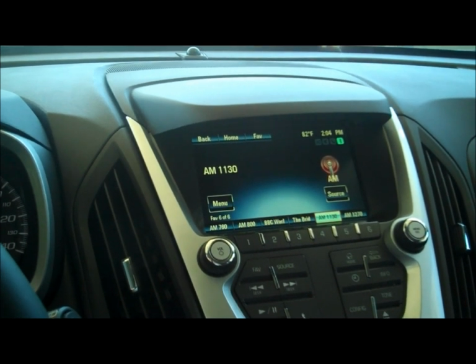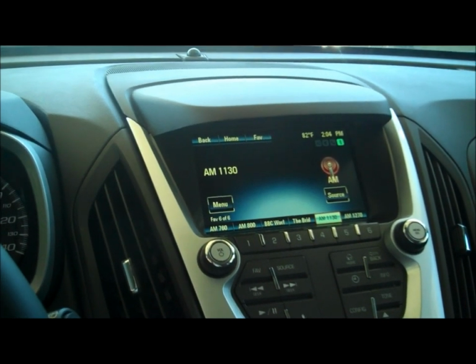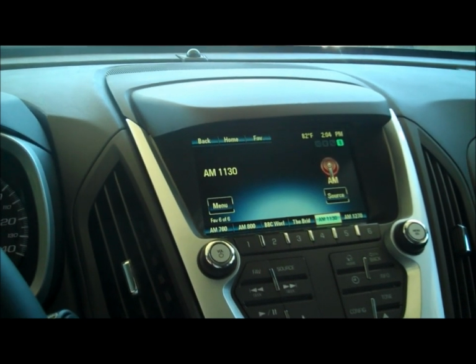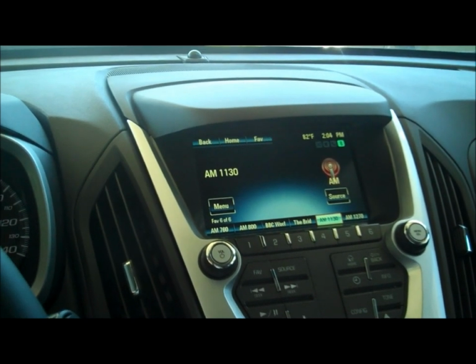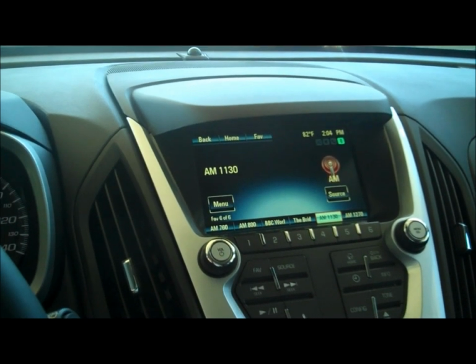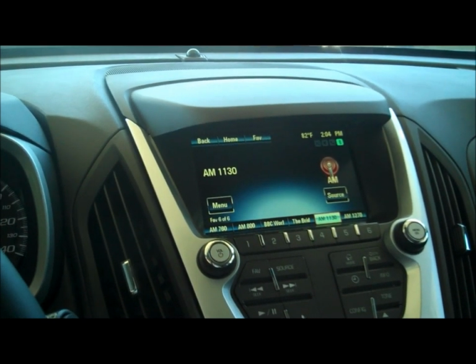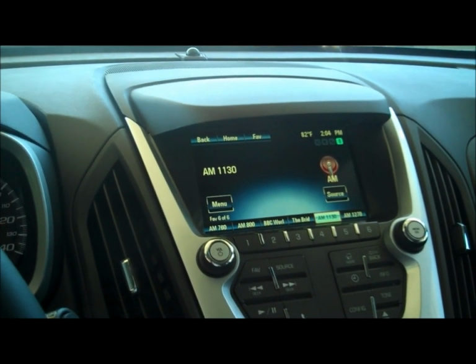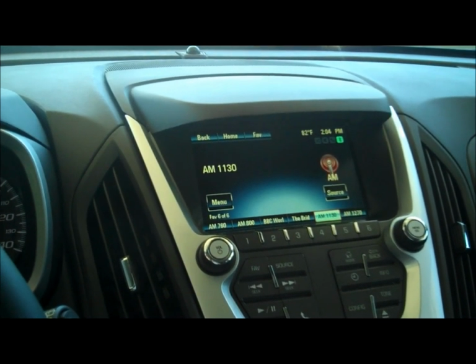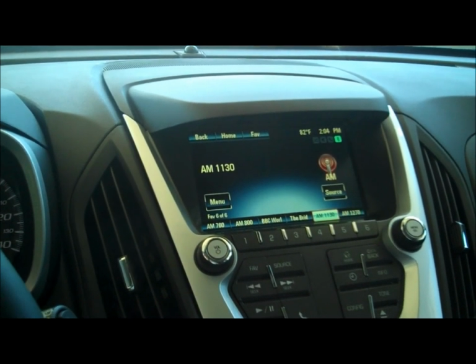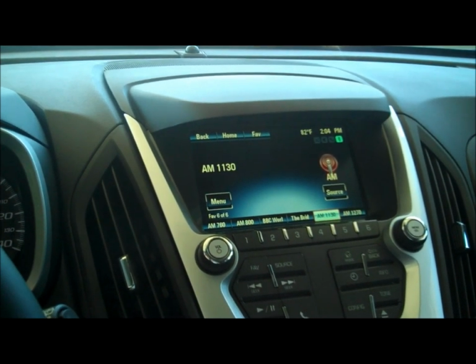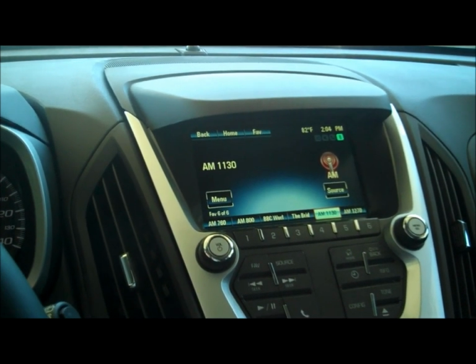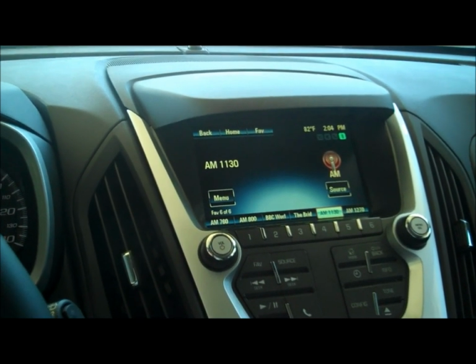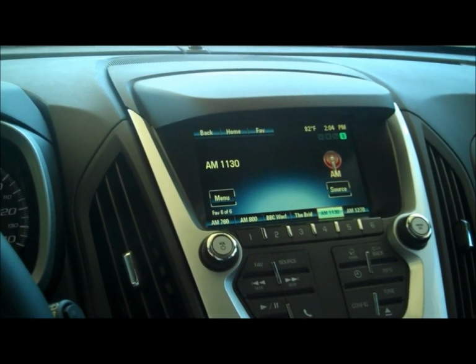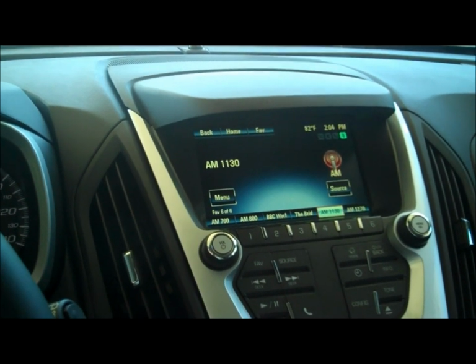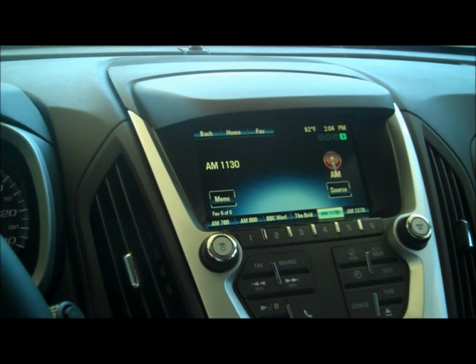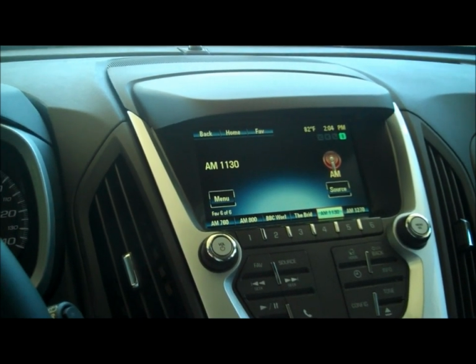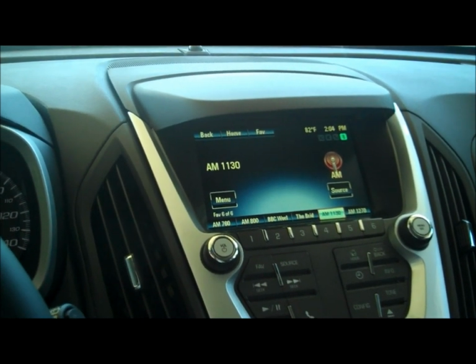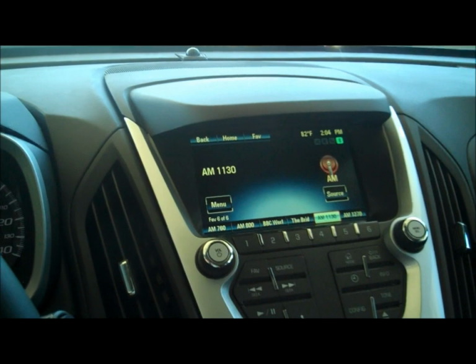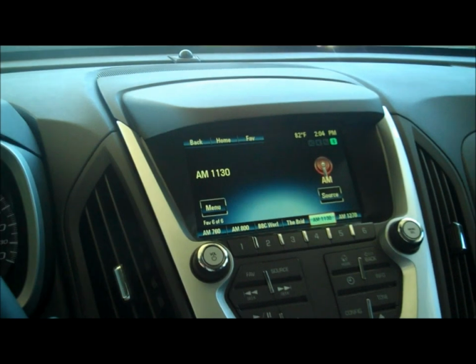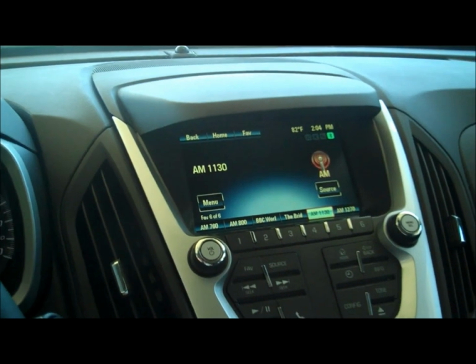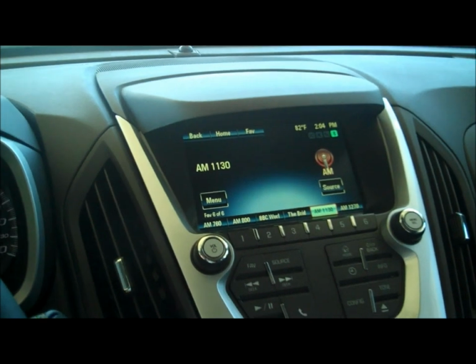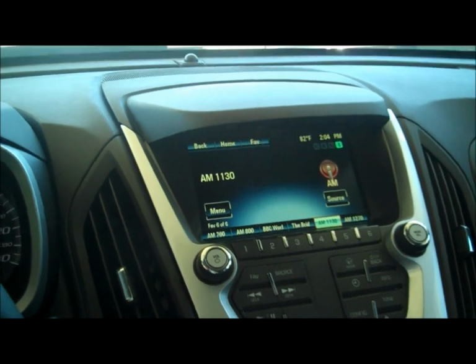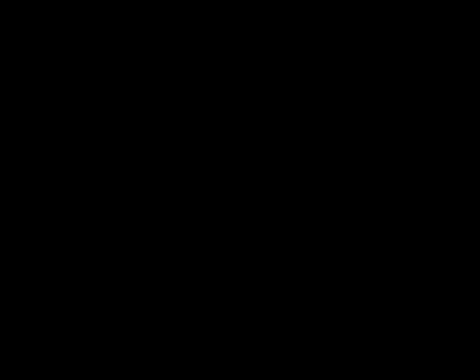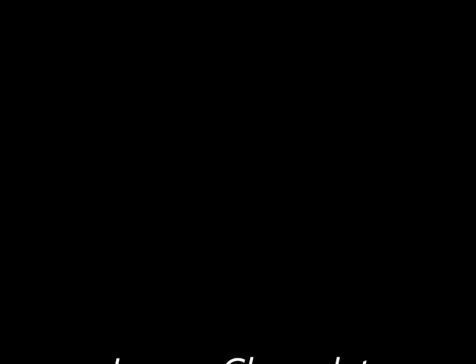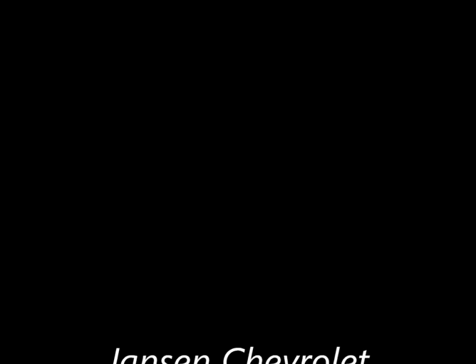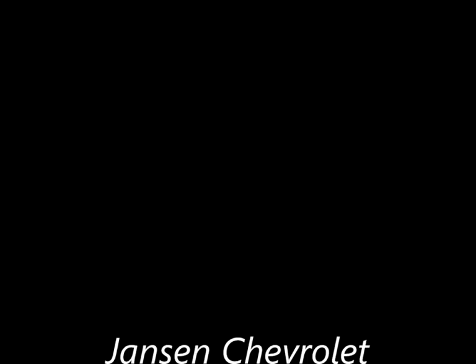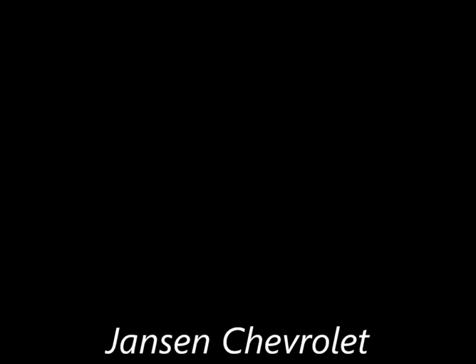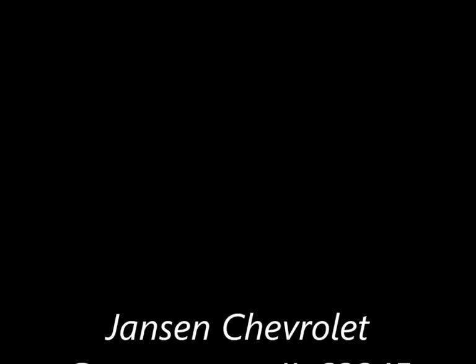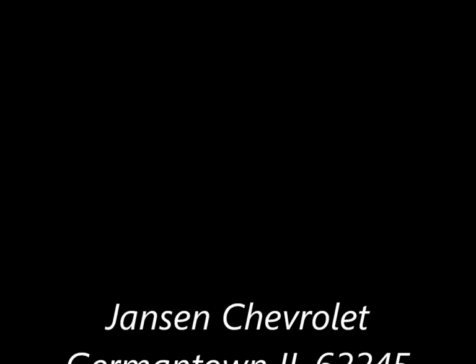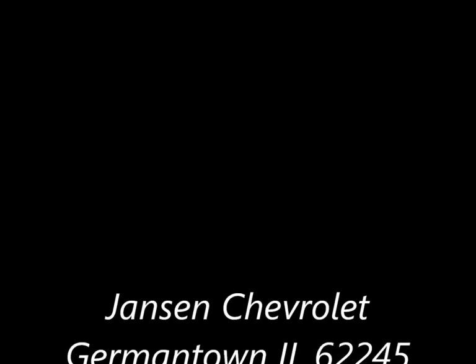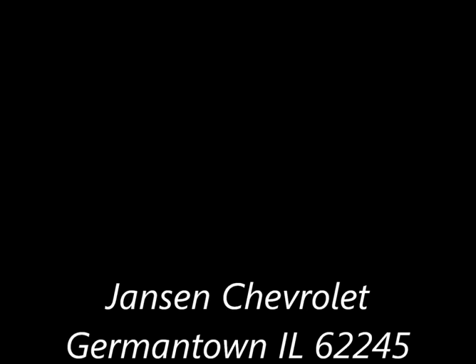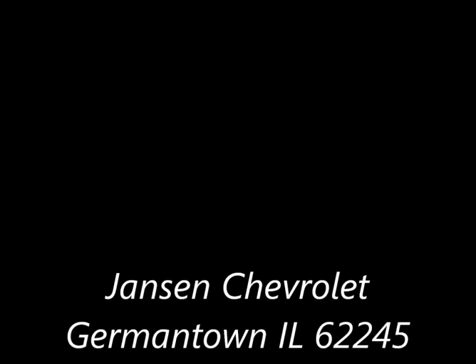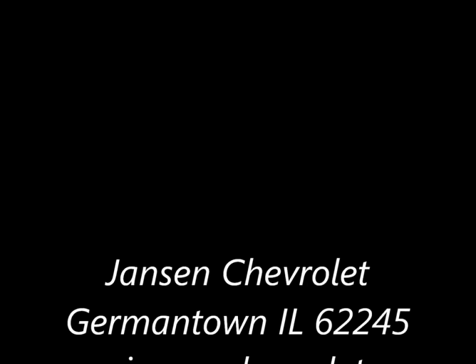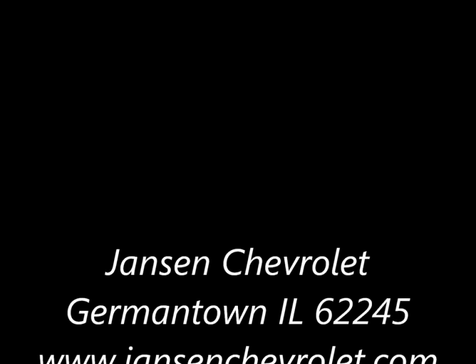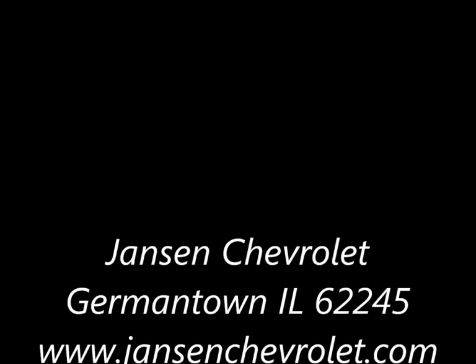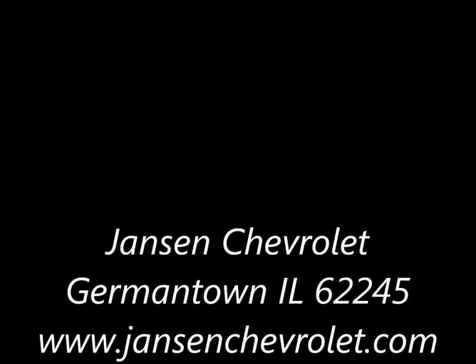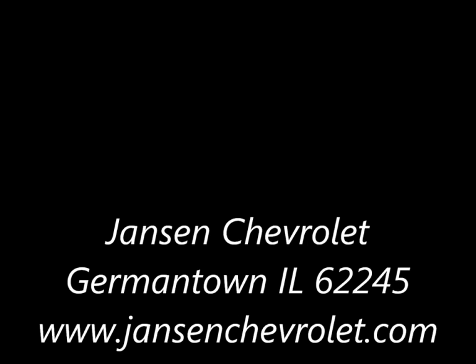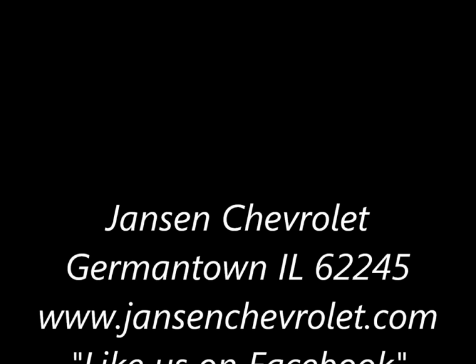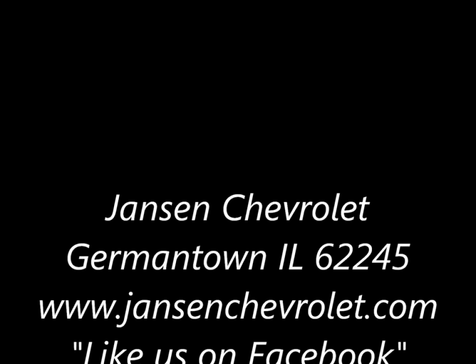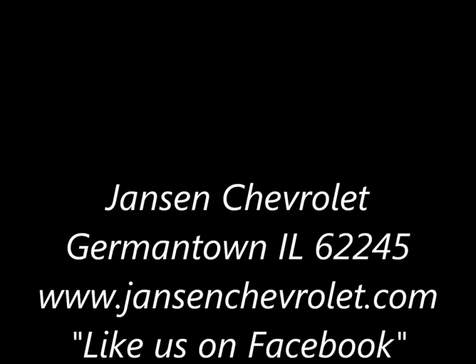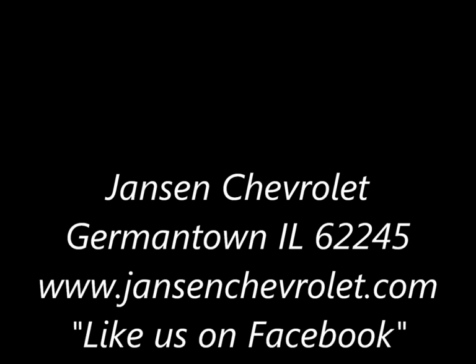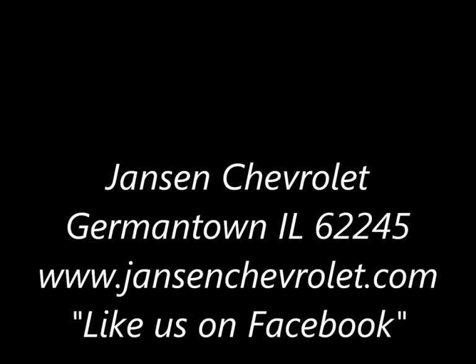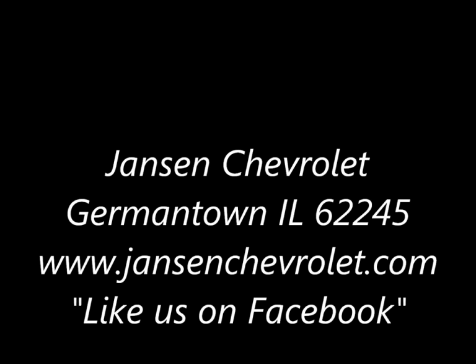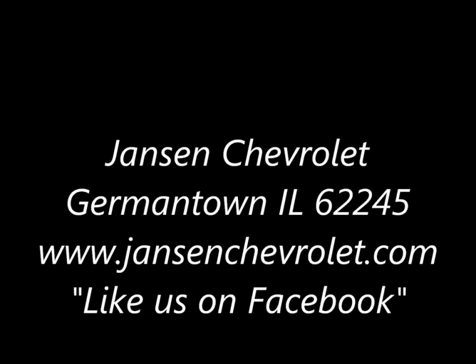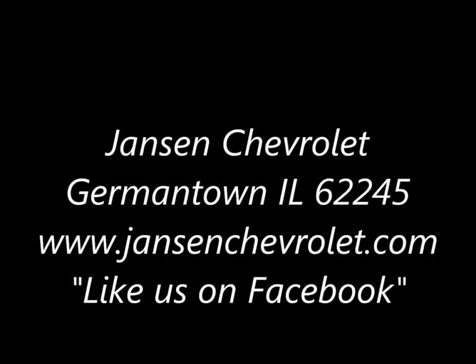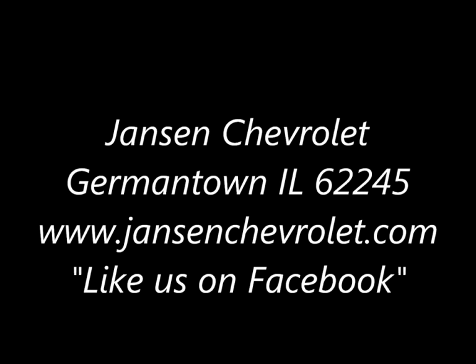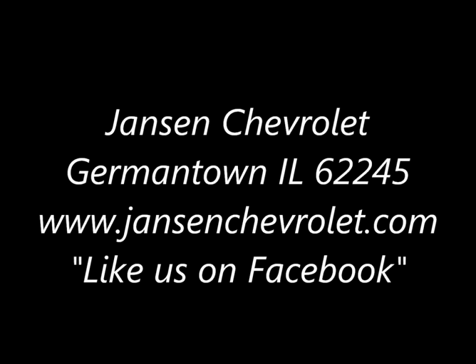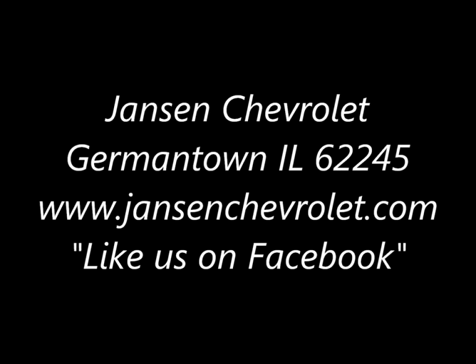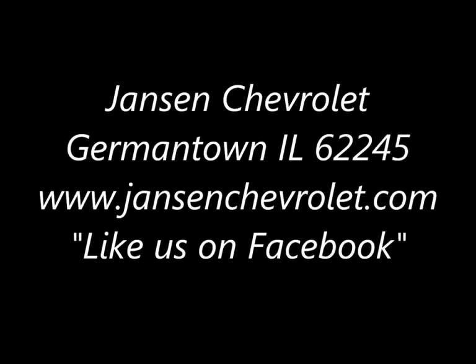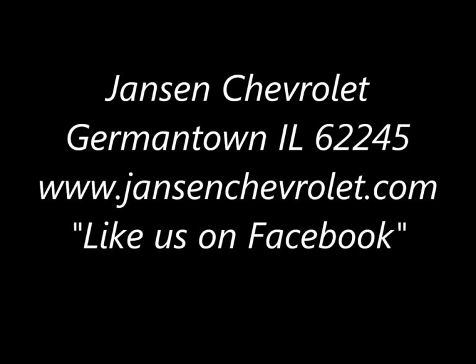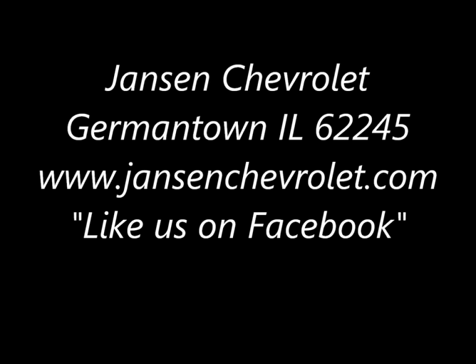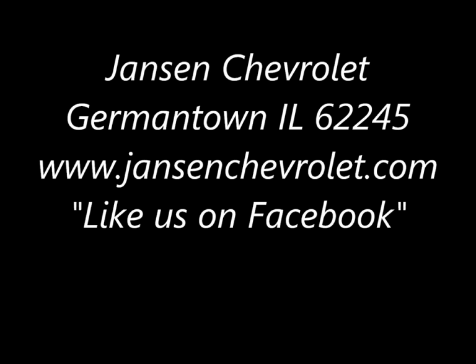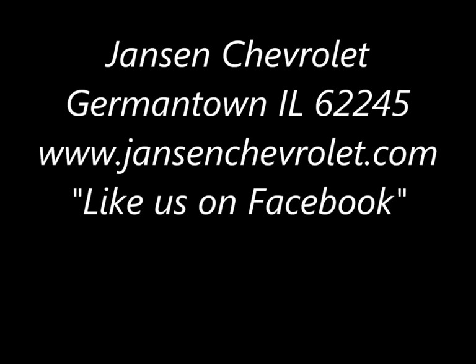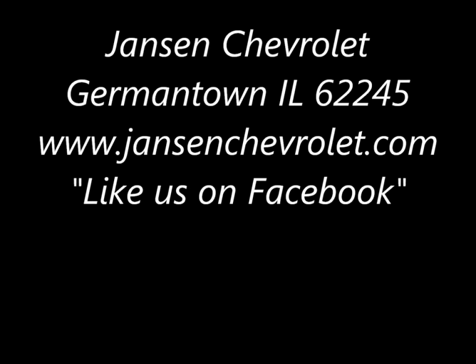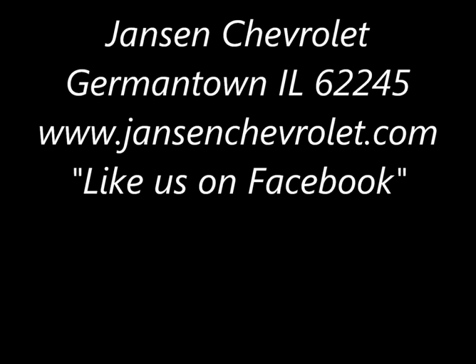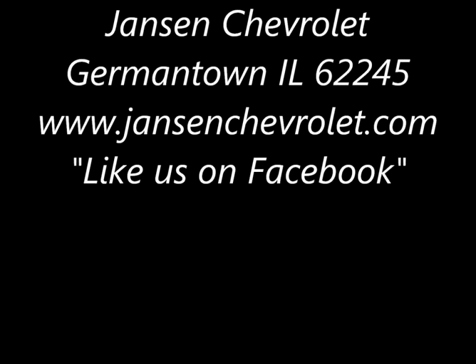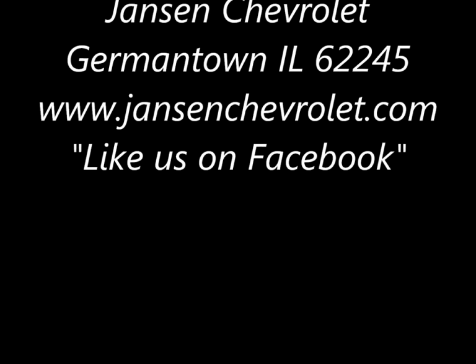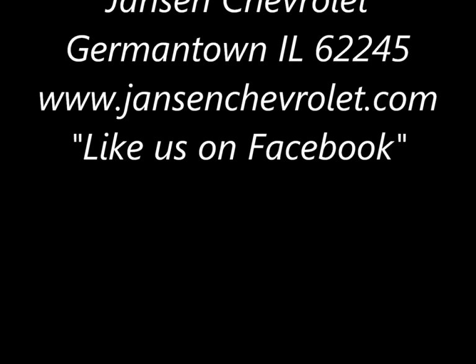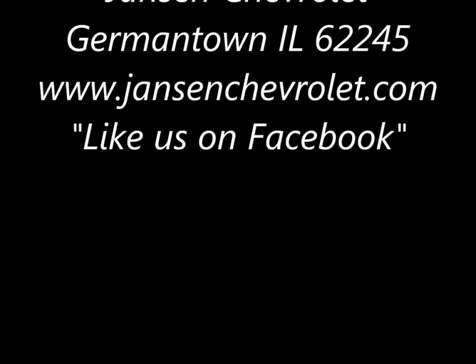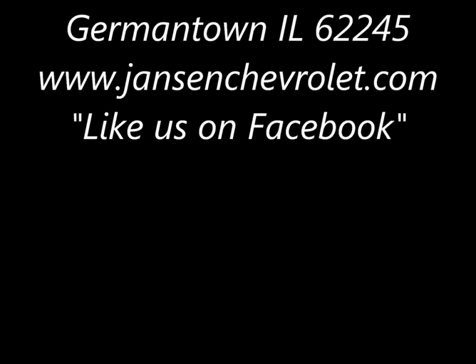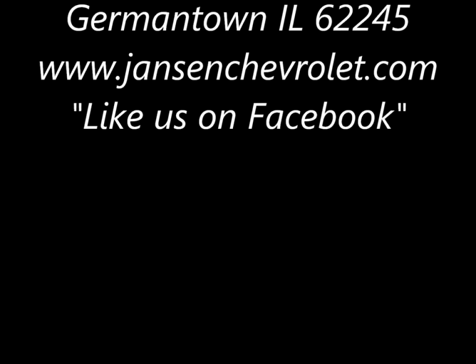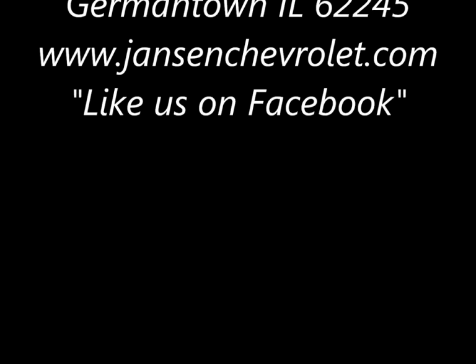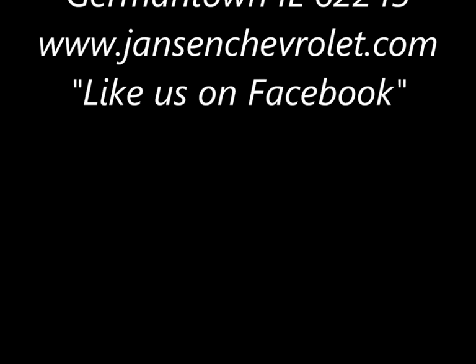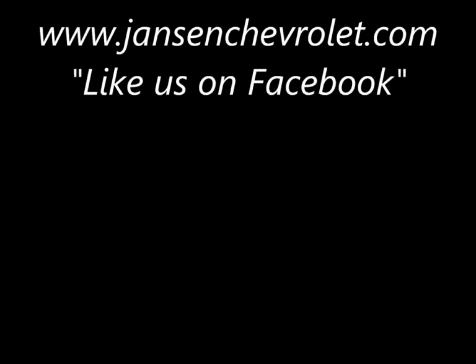Thanks again, guys, for watching and watching my other videos too. We'll see you next time.